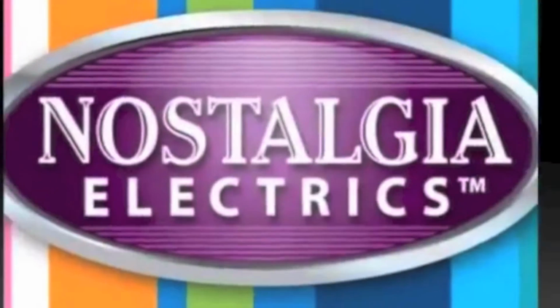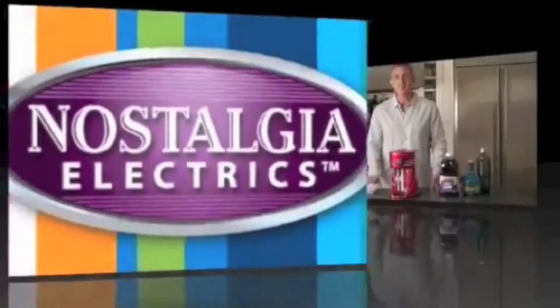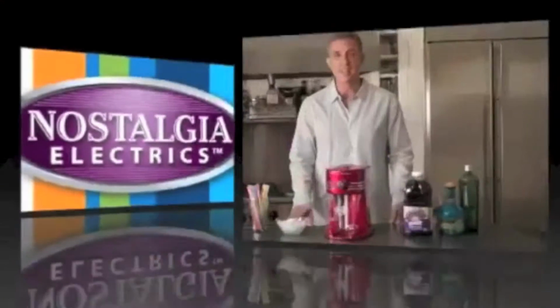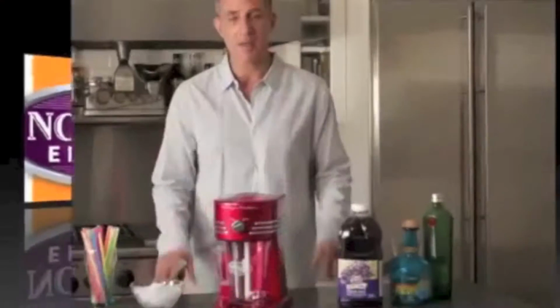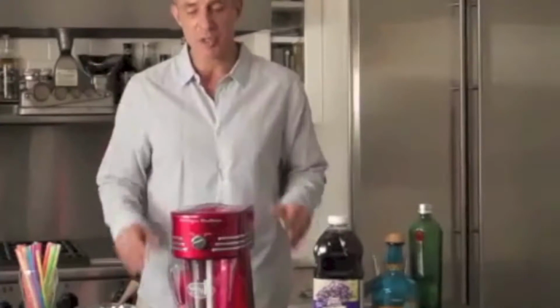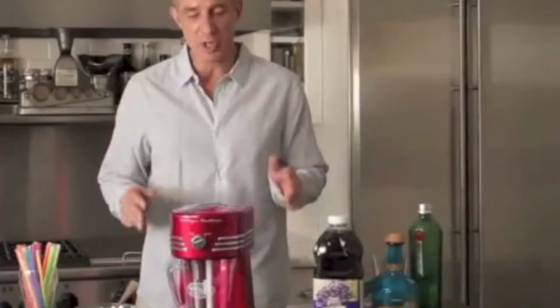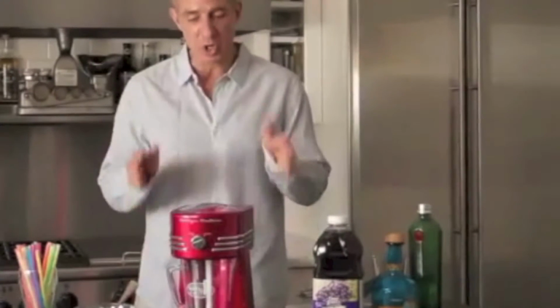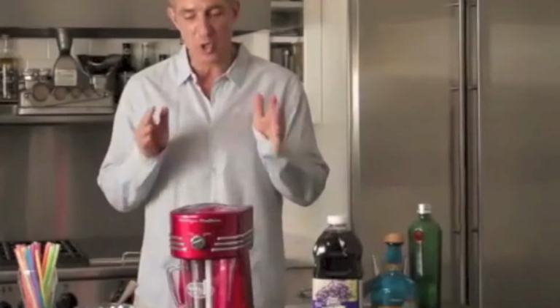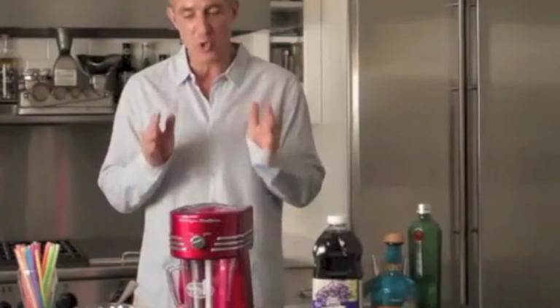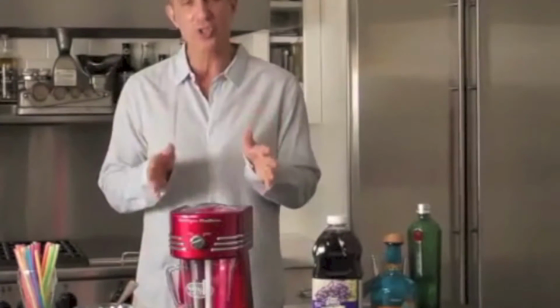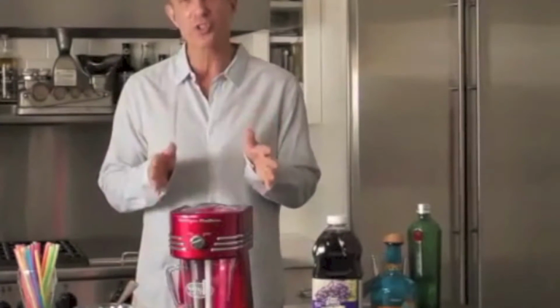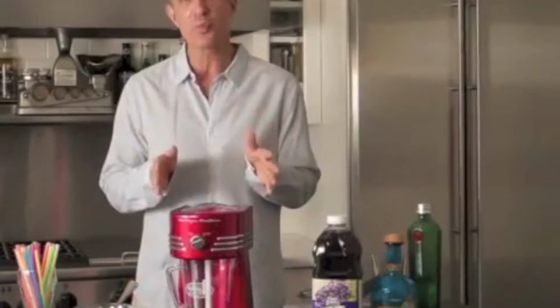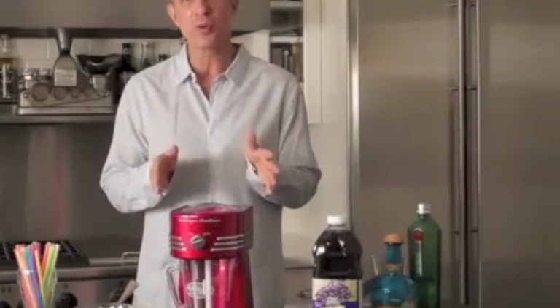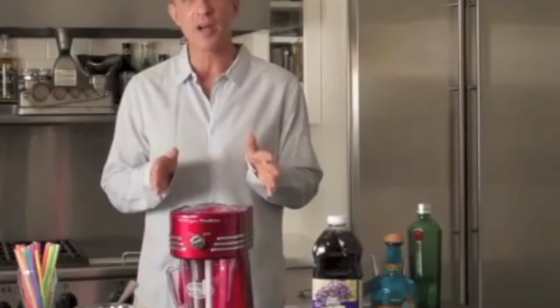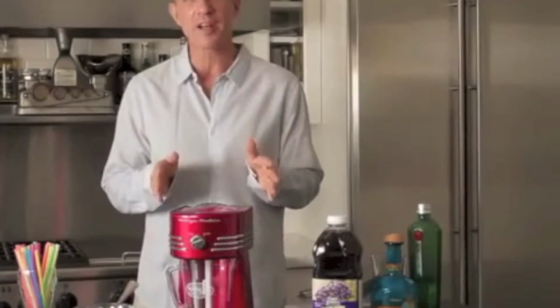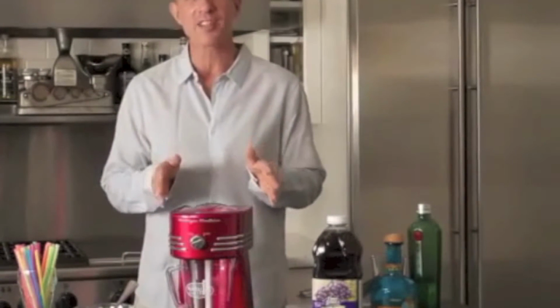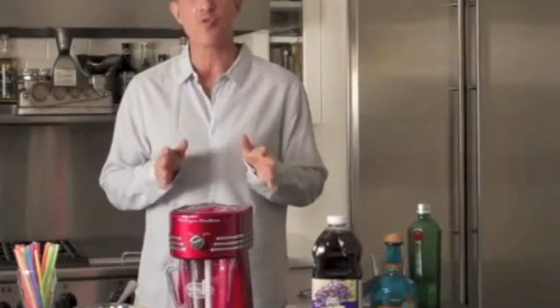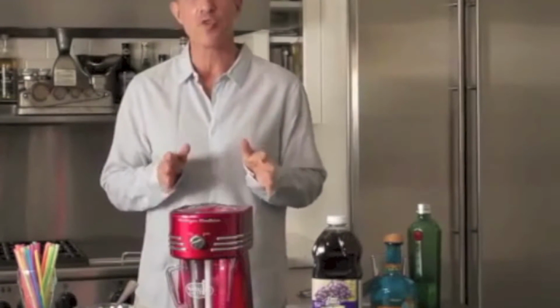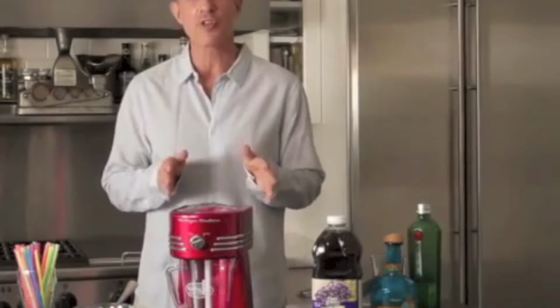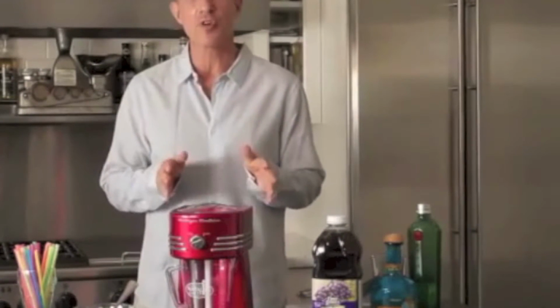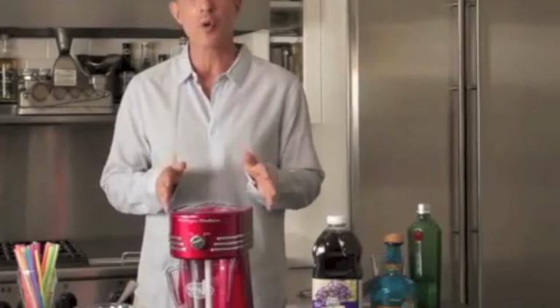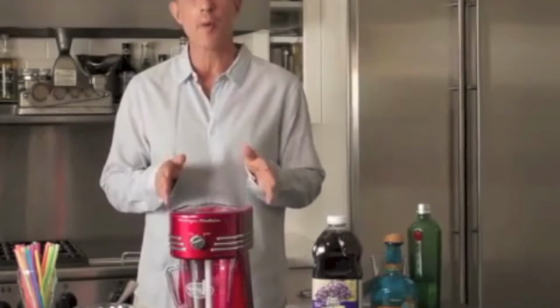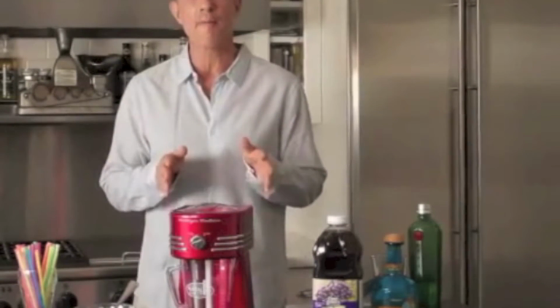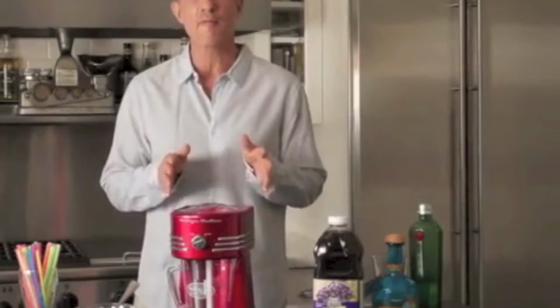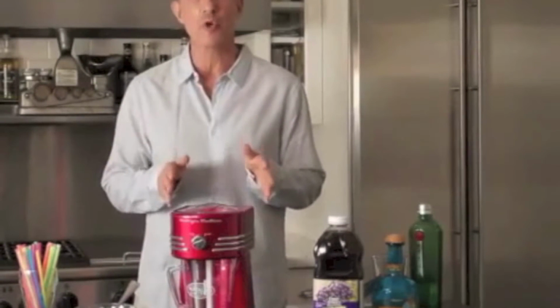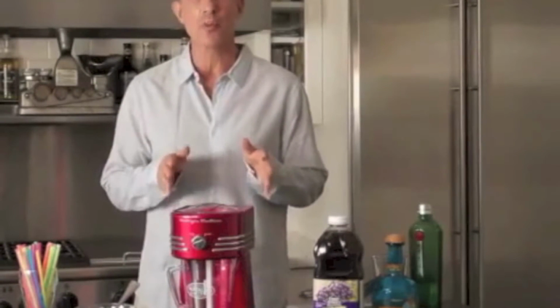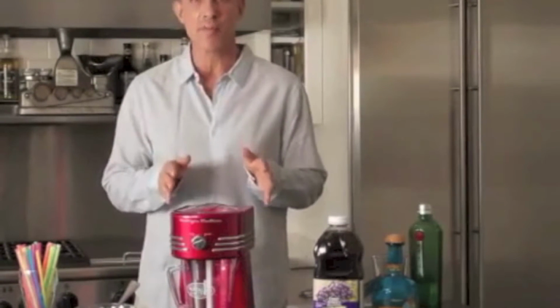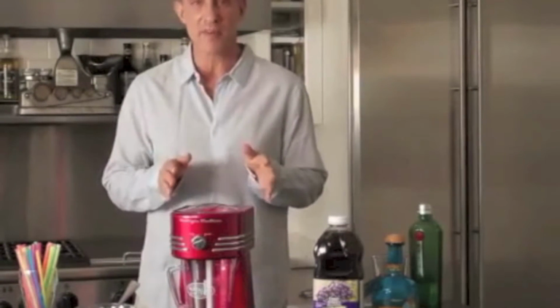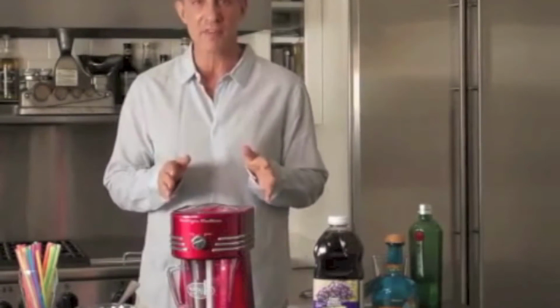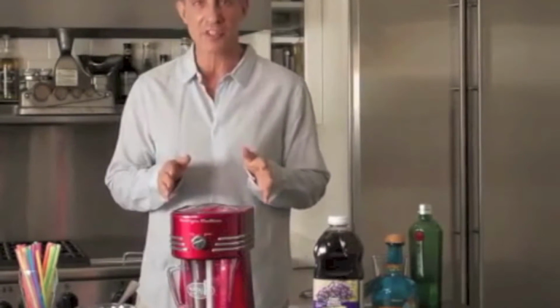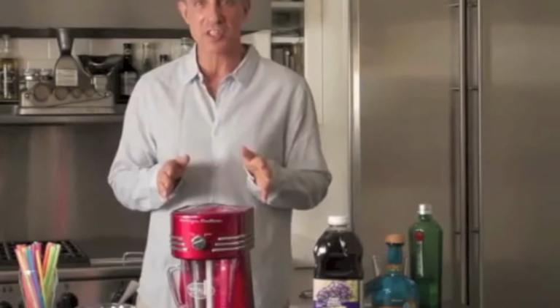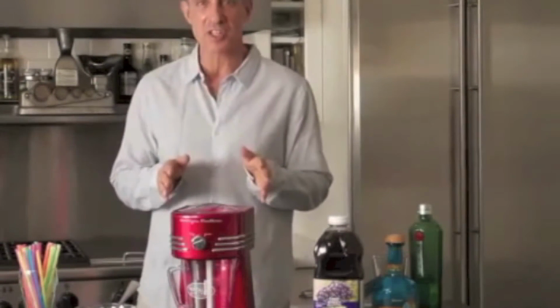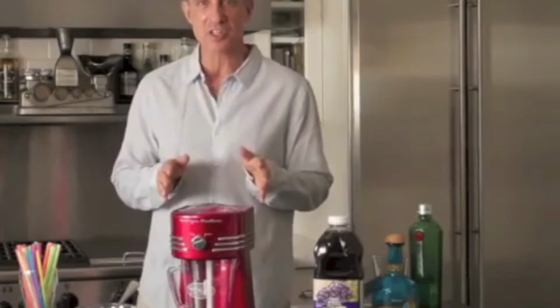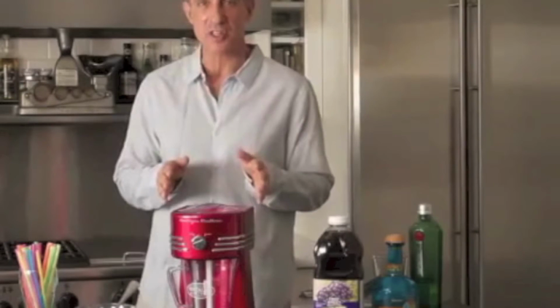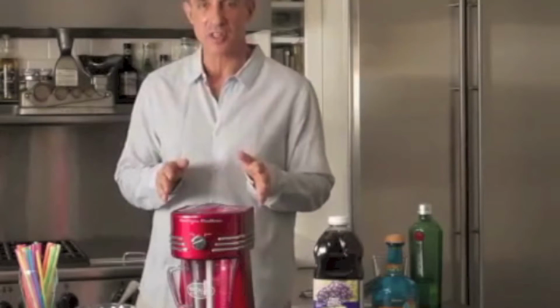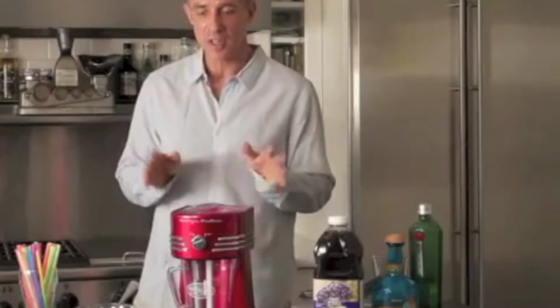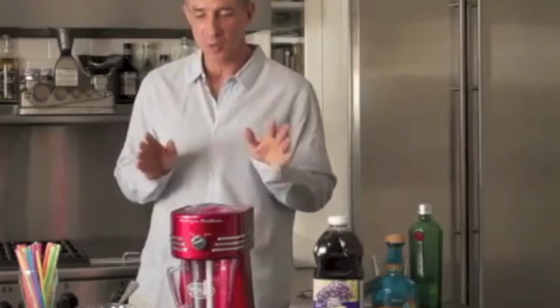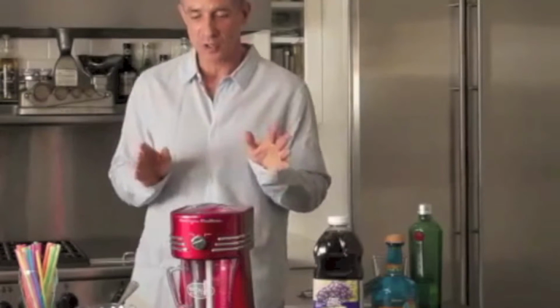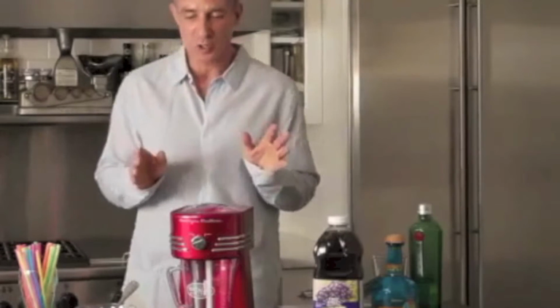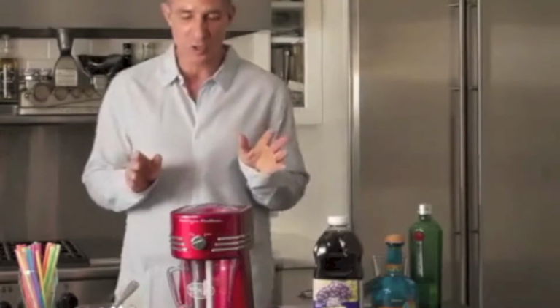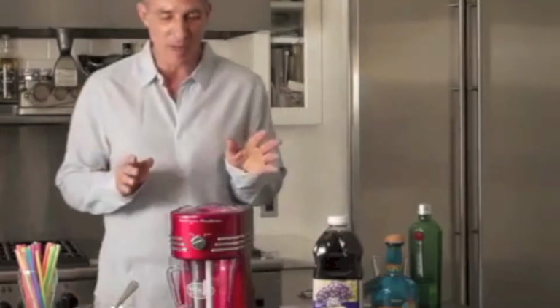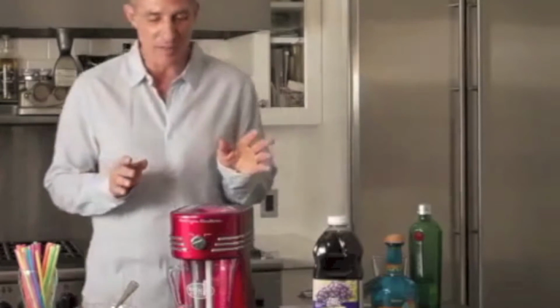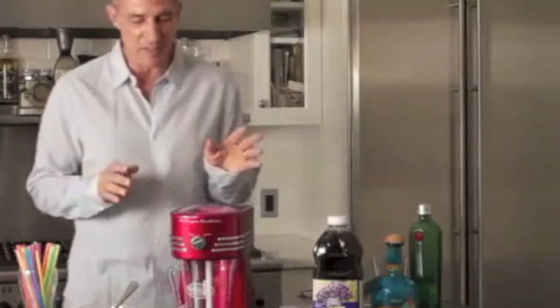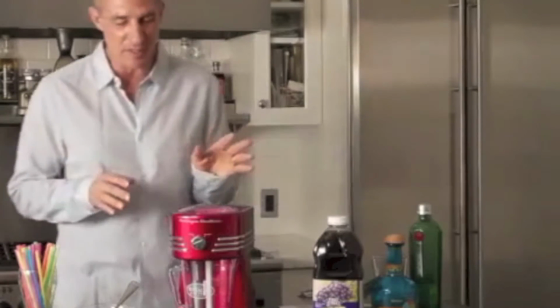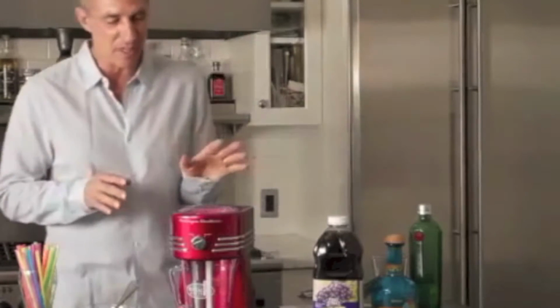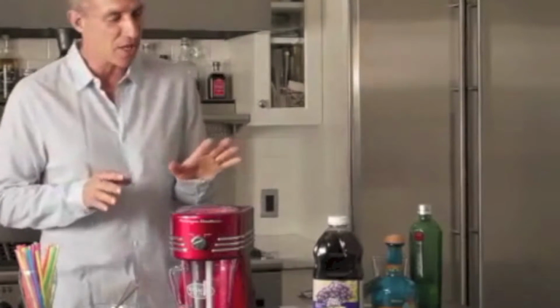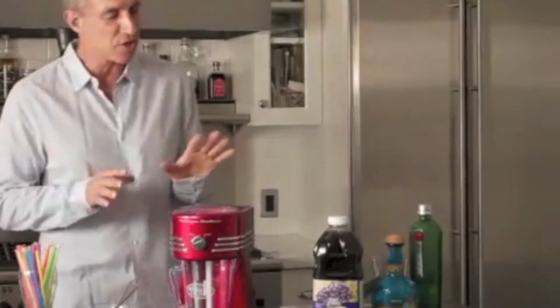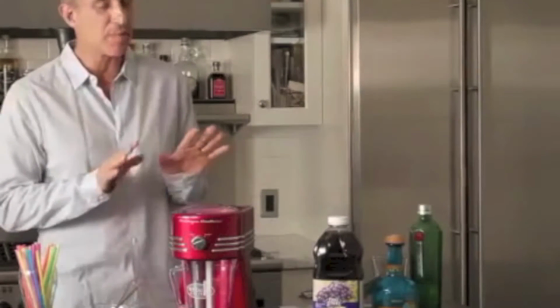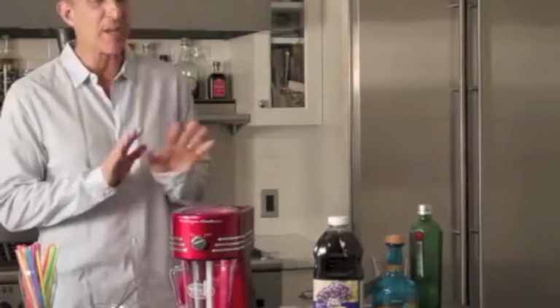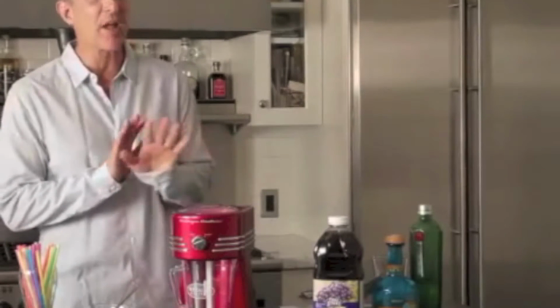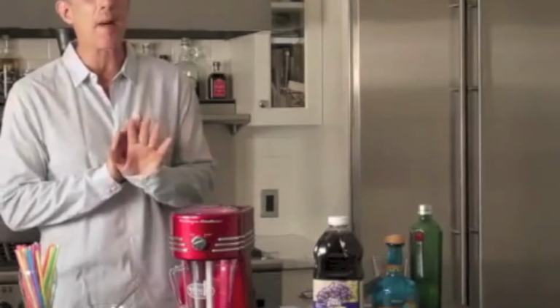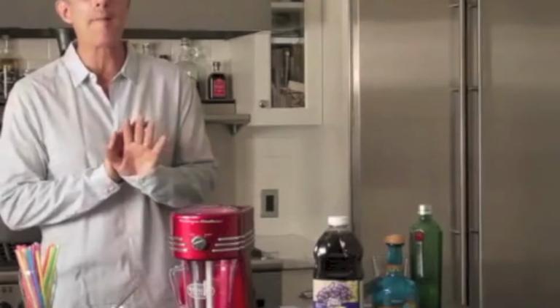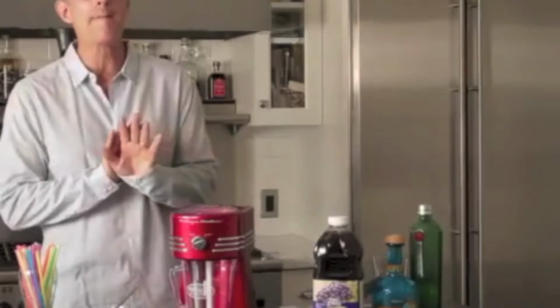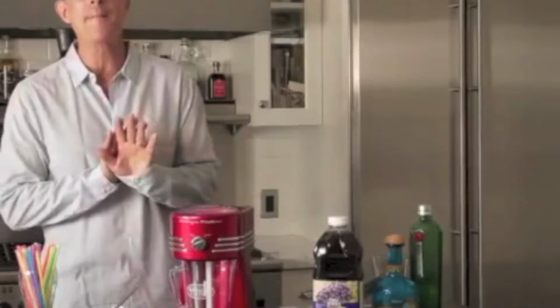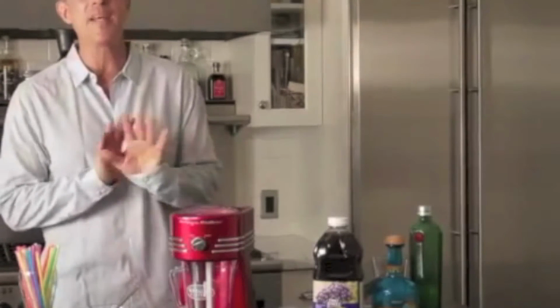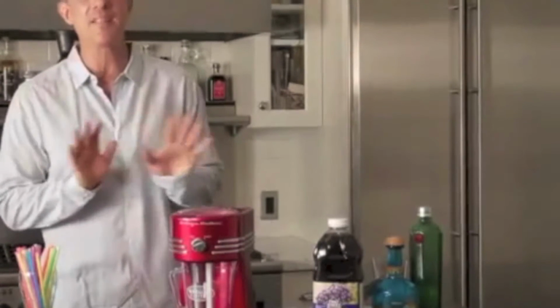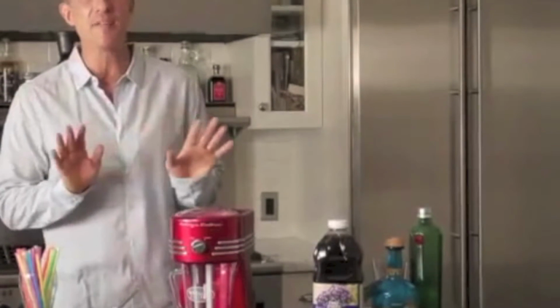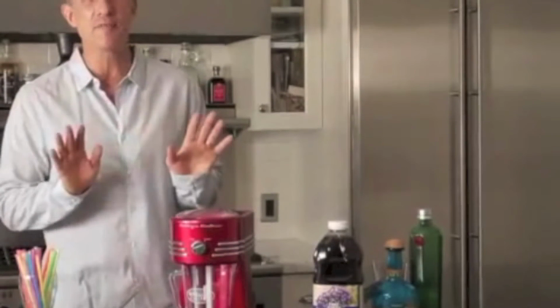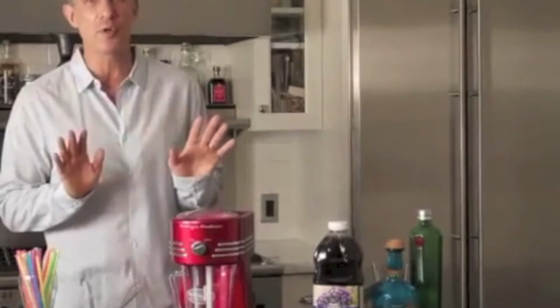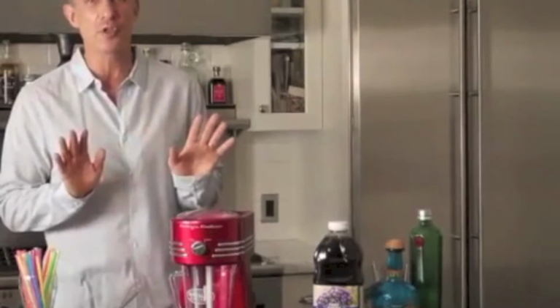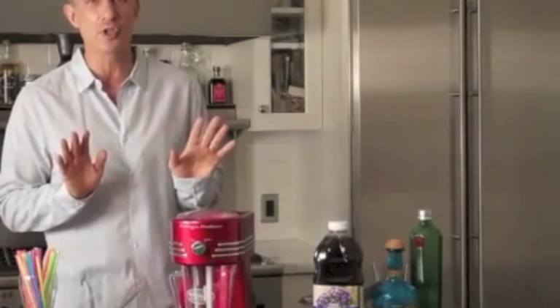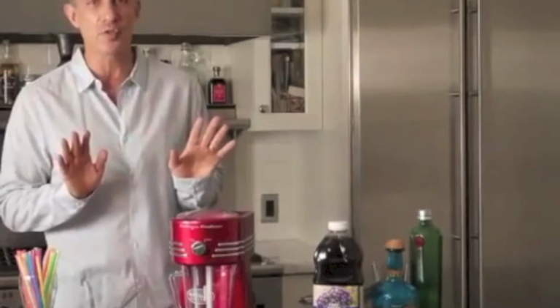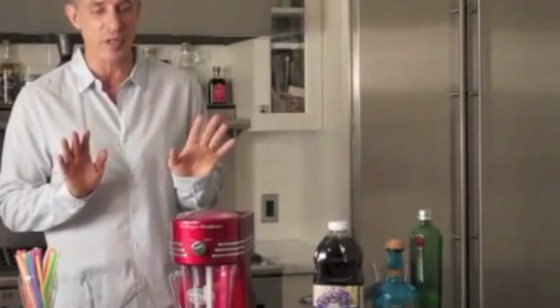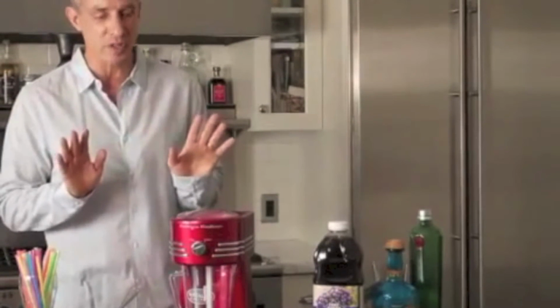Today I'm going to show you the coolest new product — it's our retro frozen beverage station. What's cool about this is you can make amazing frozen drinks.